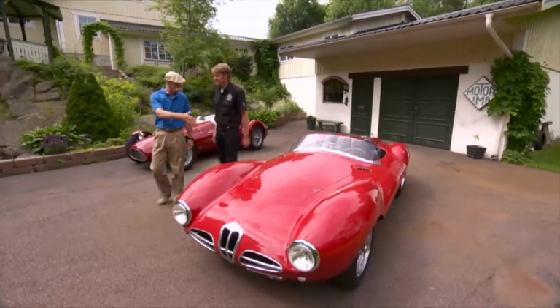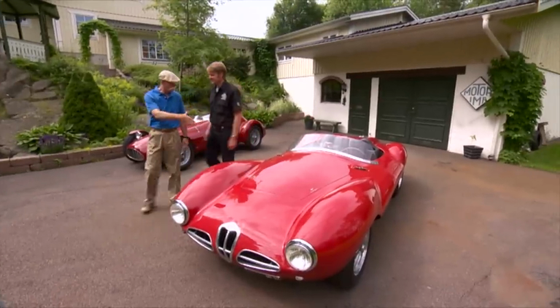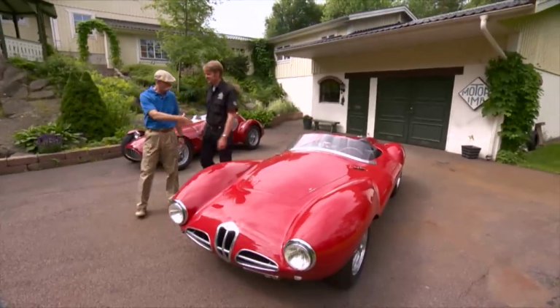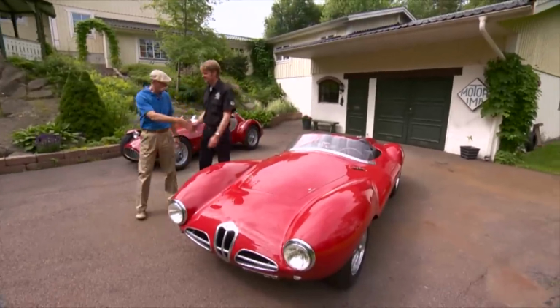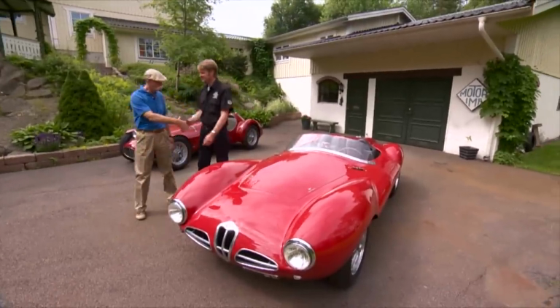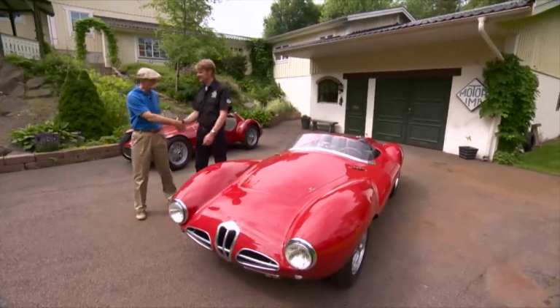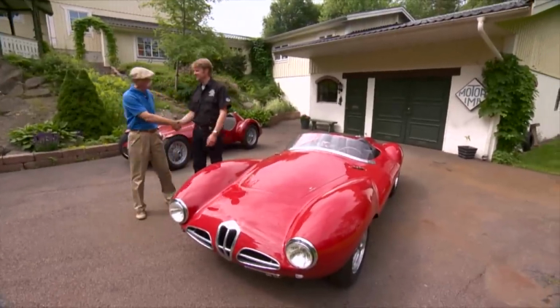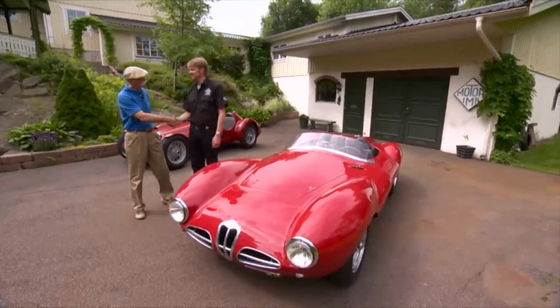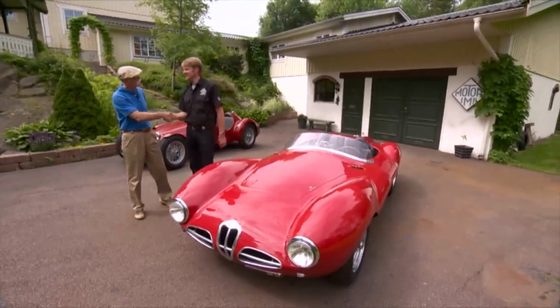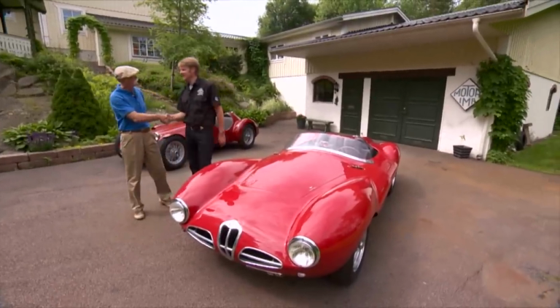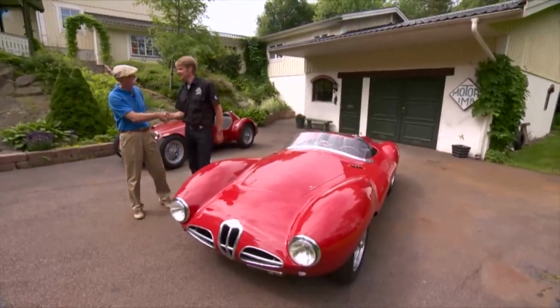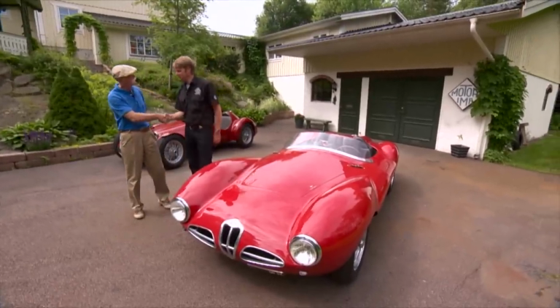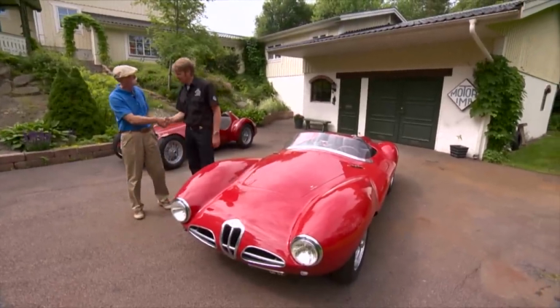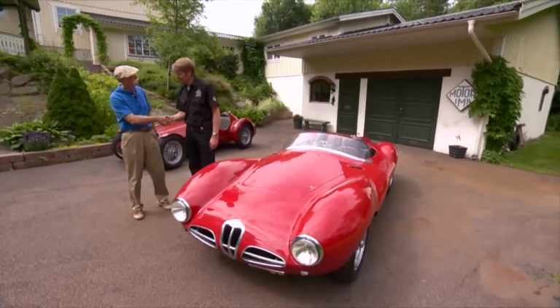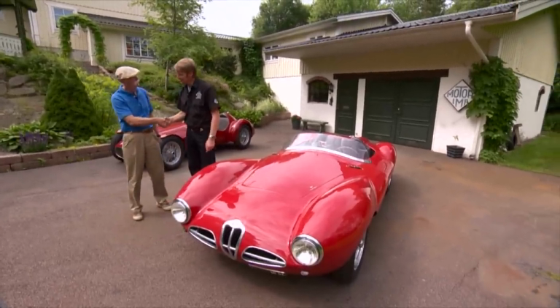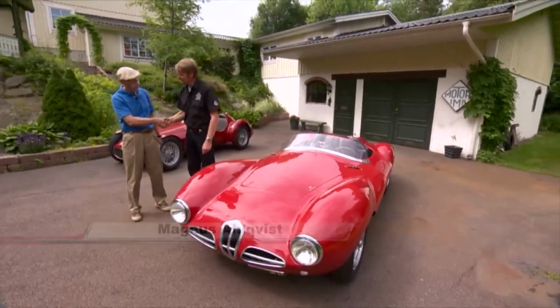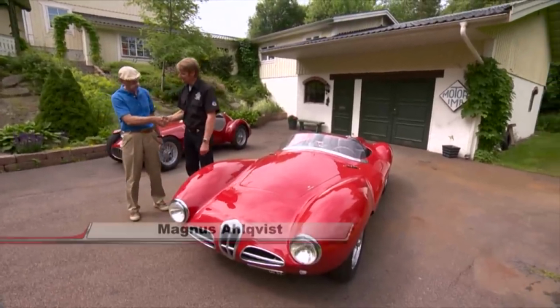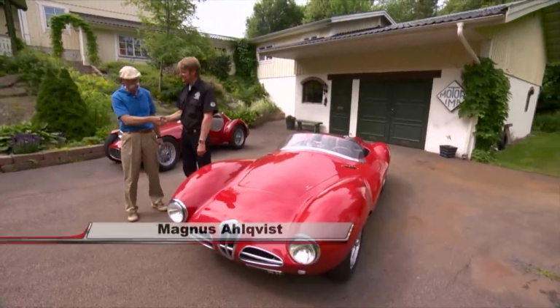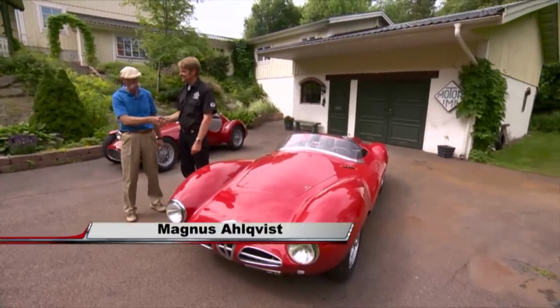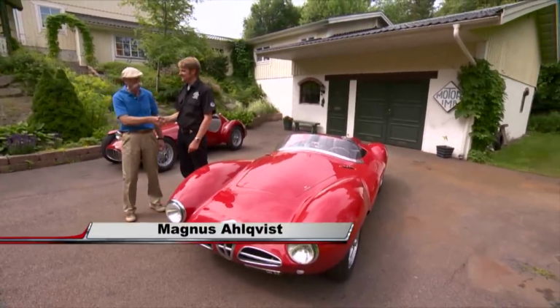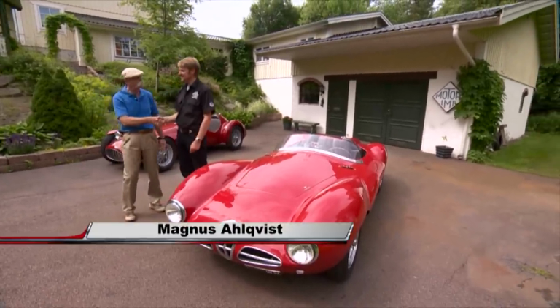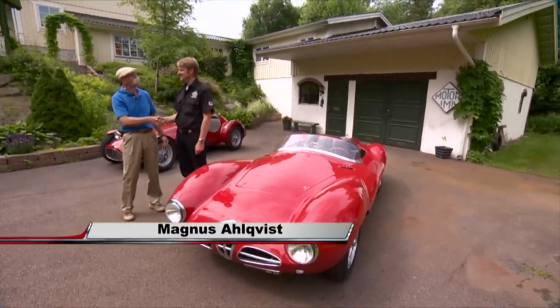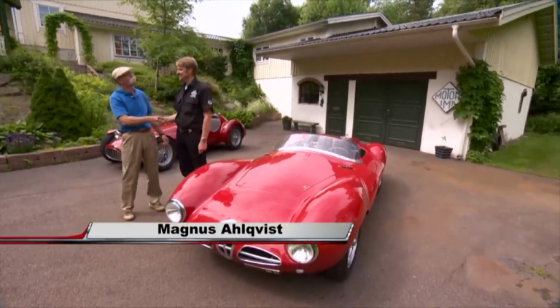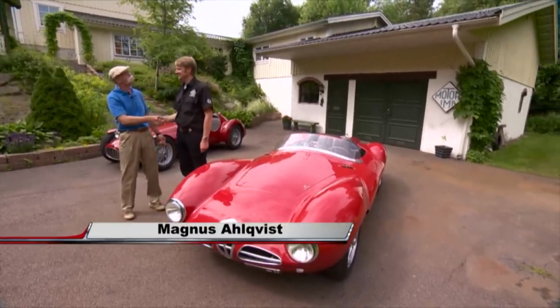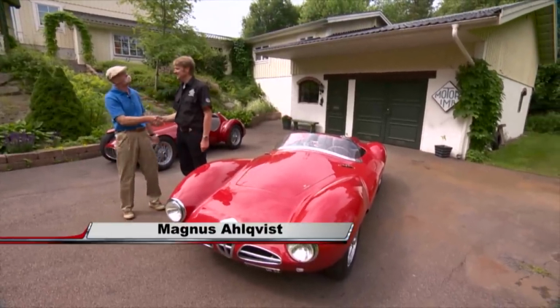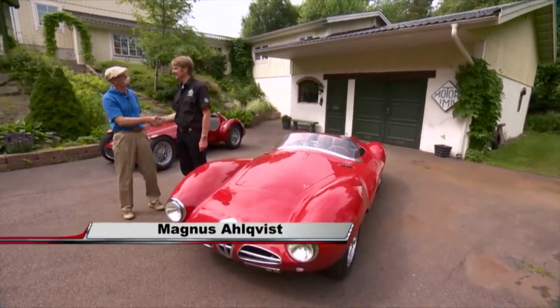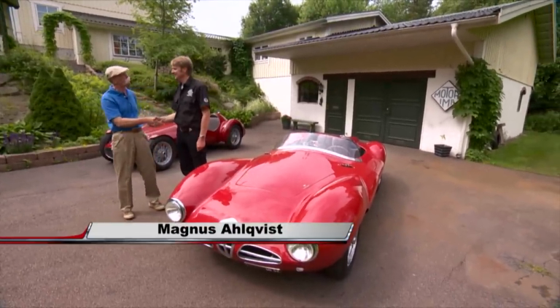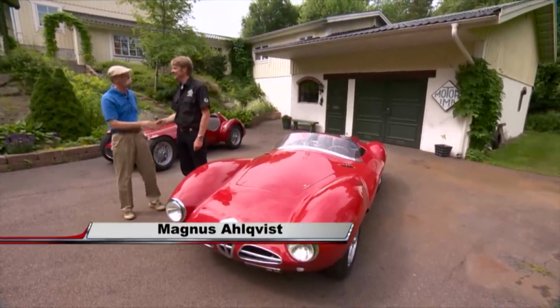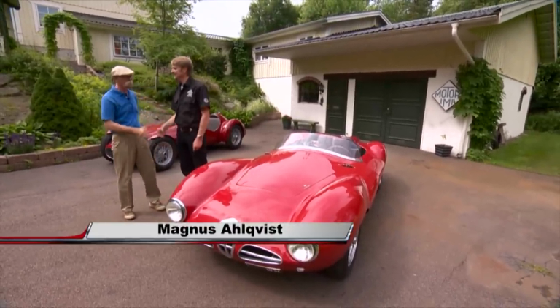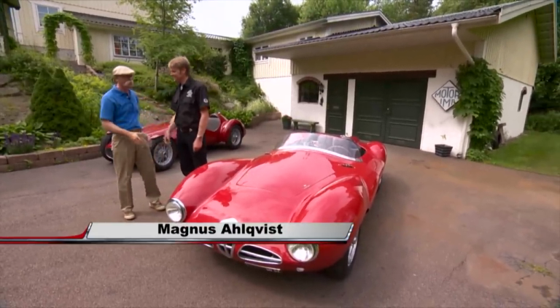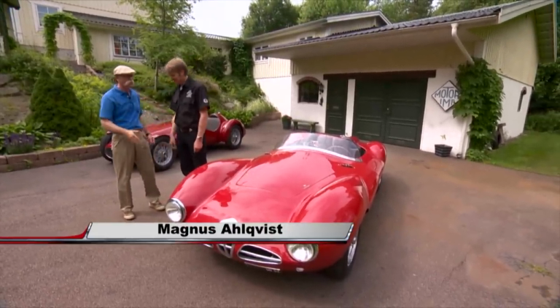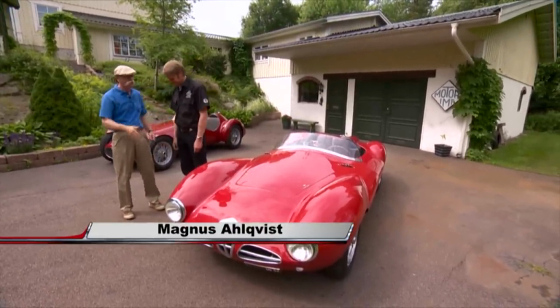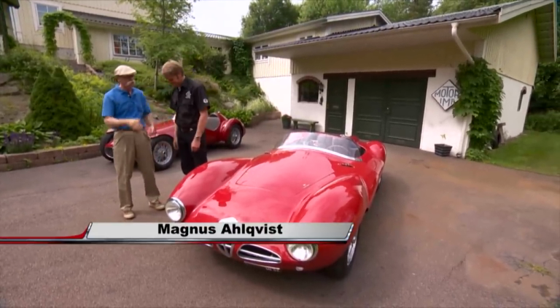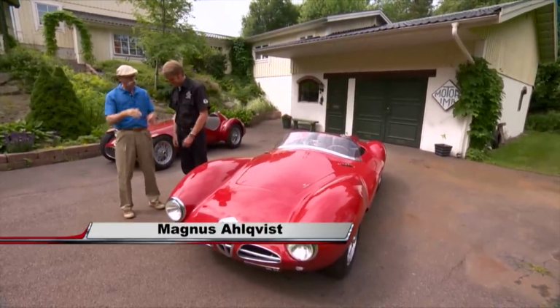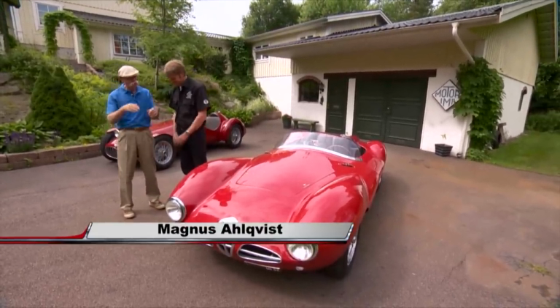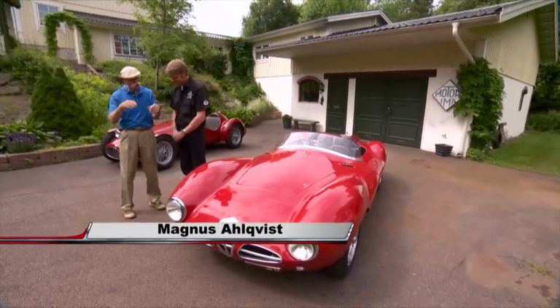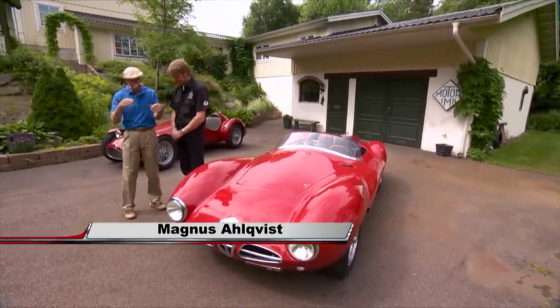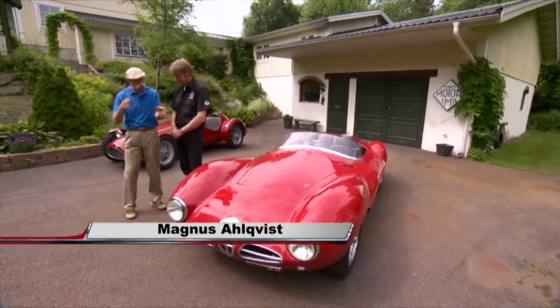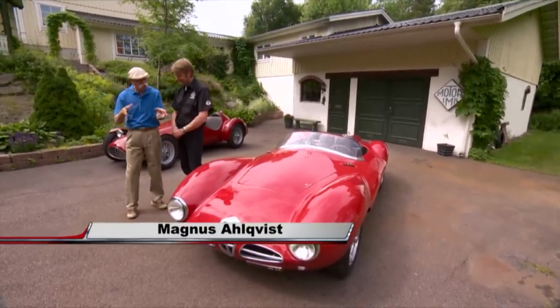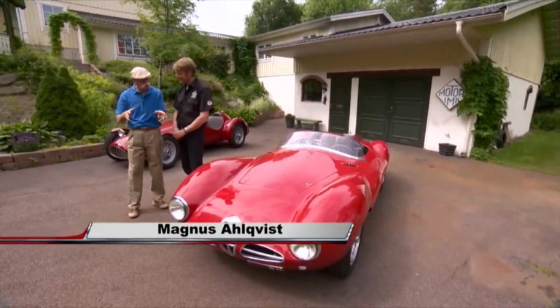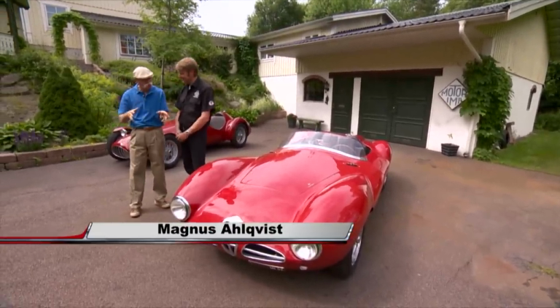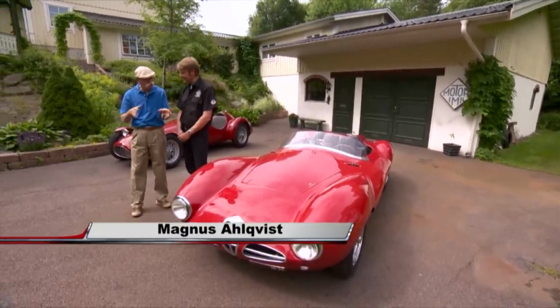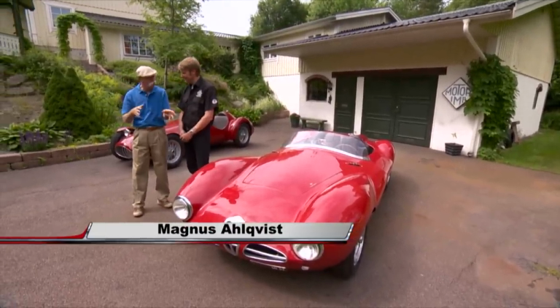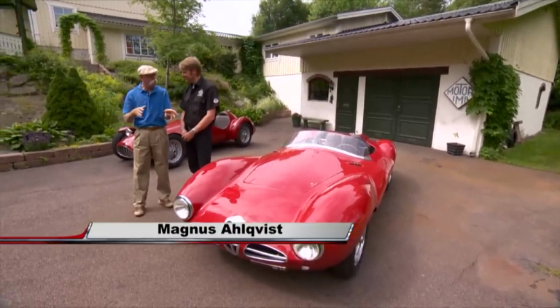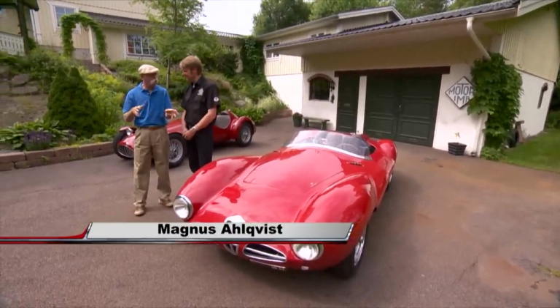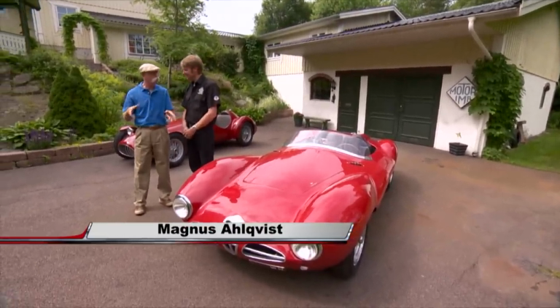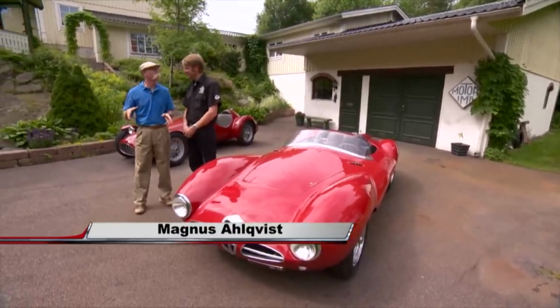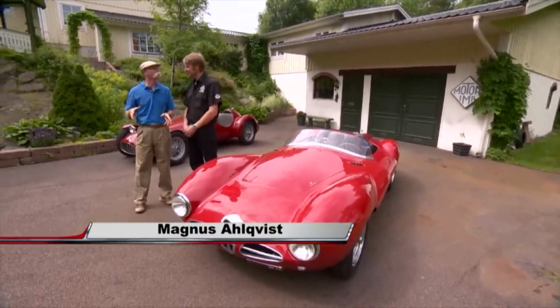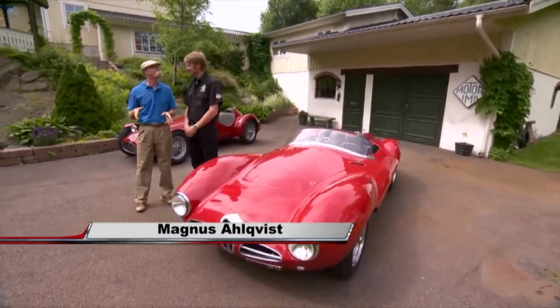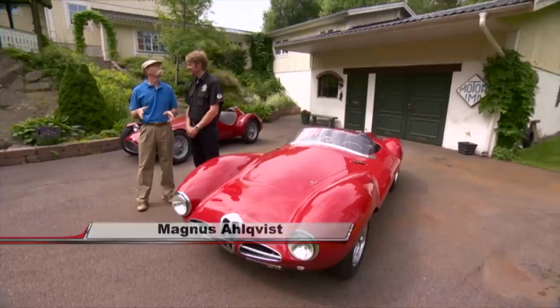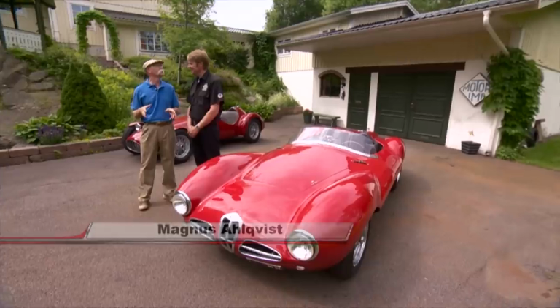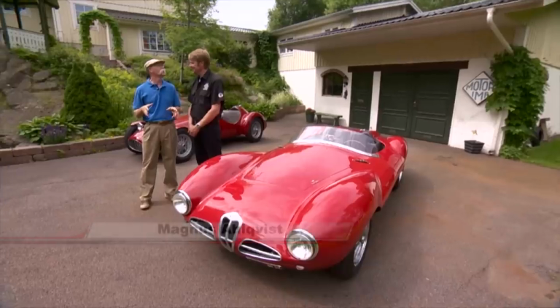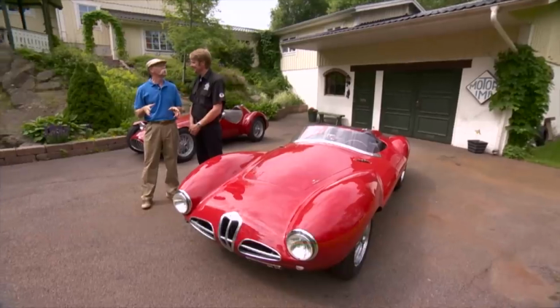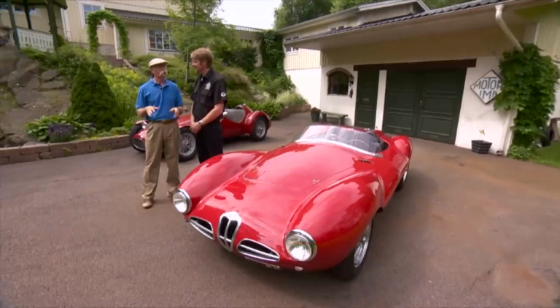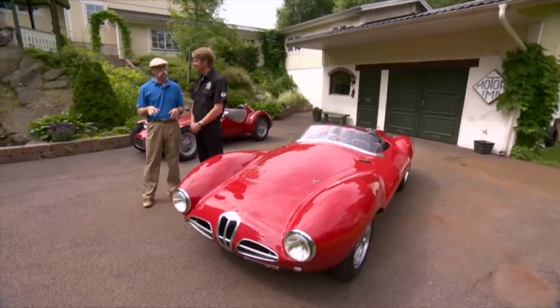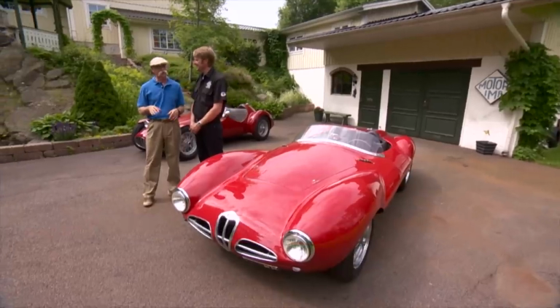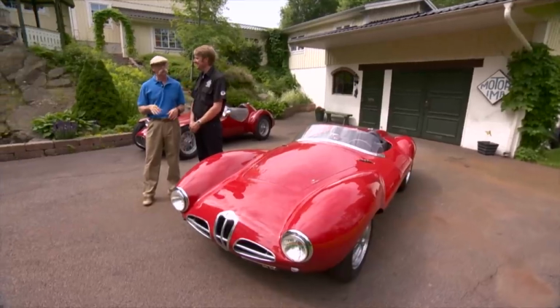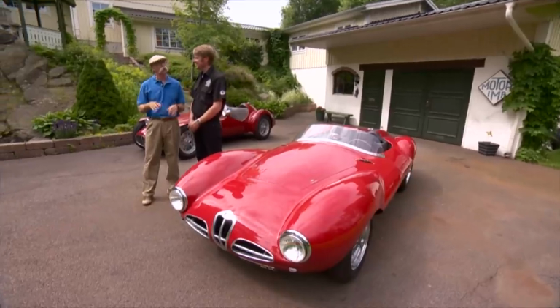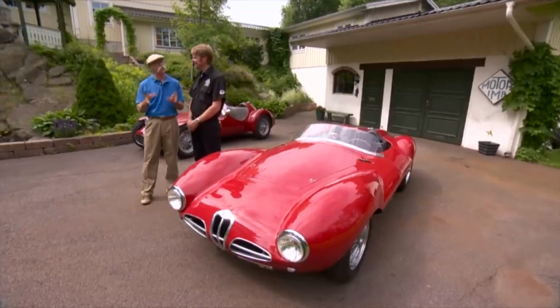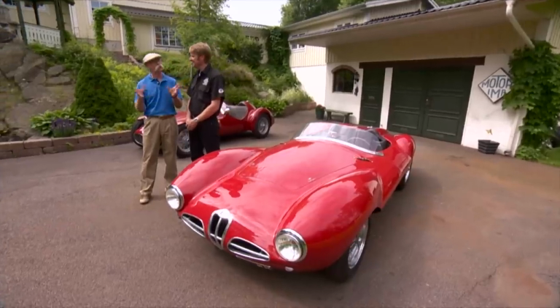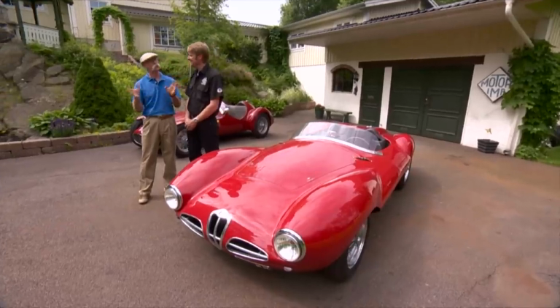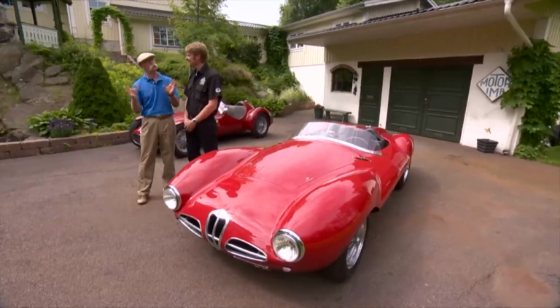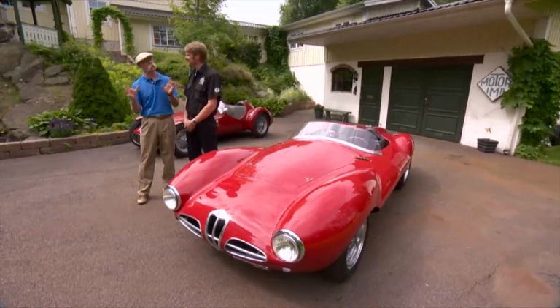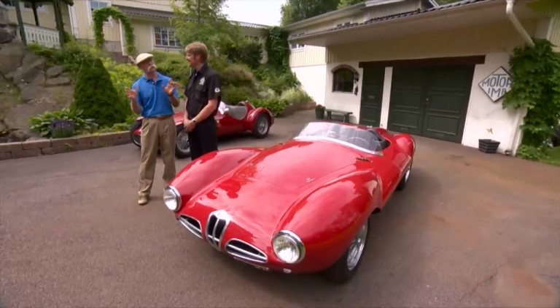Magnus, good morning. Good morning. So good to finally meet you. I've heard about you and your work for some time and I'm finally here in Sweden.